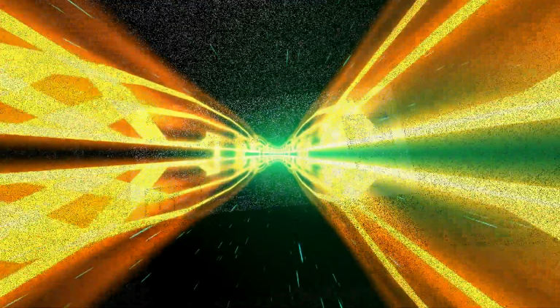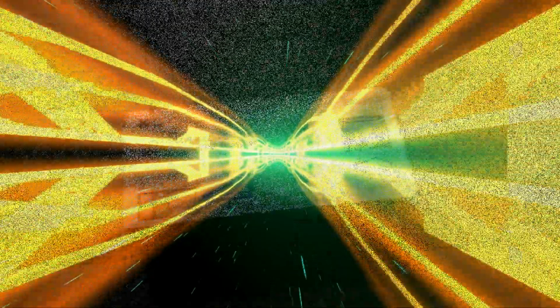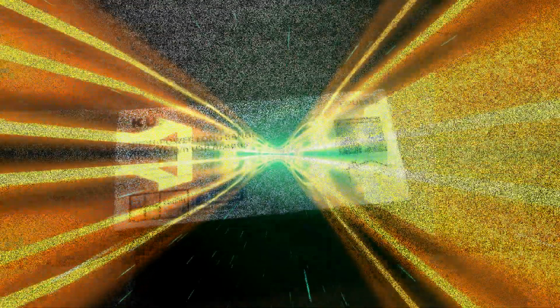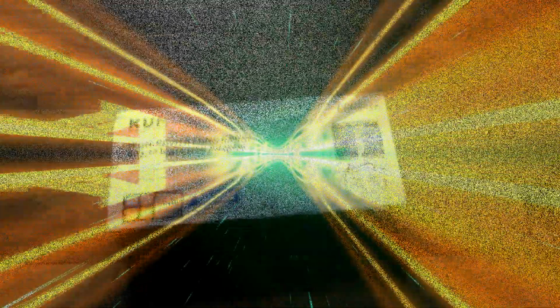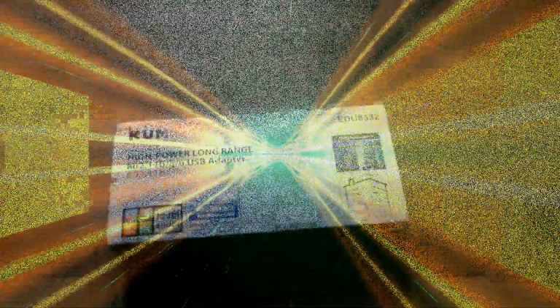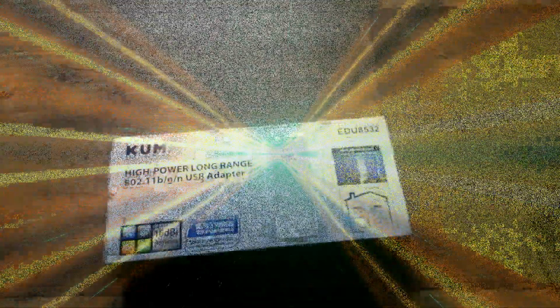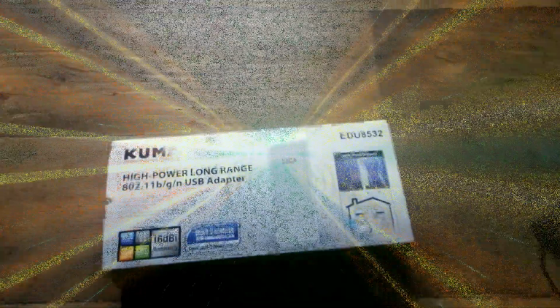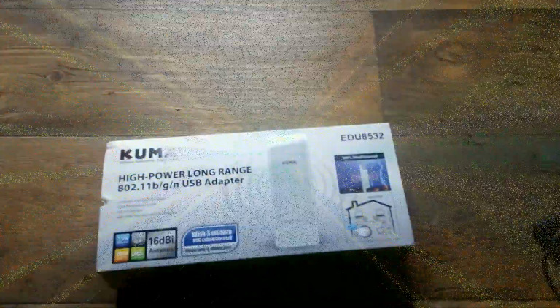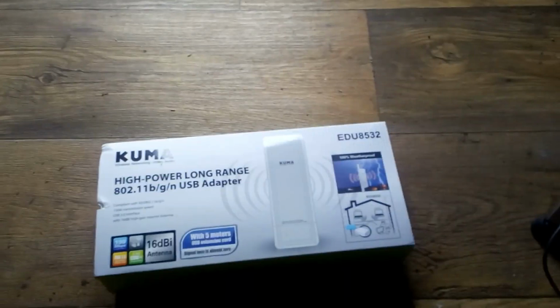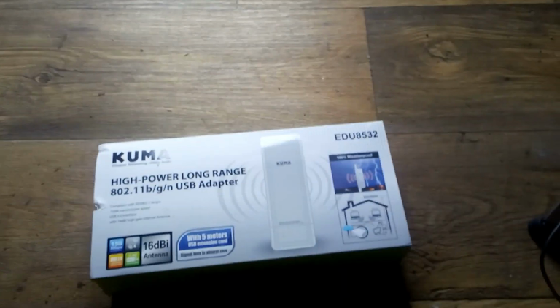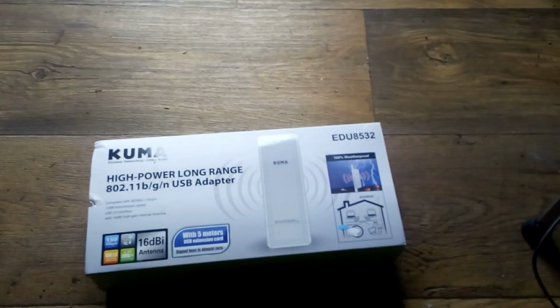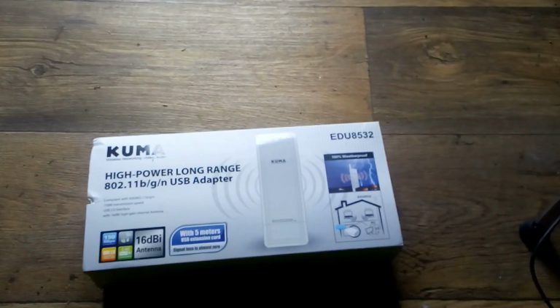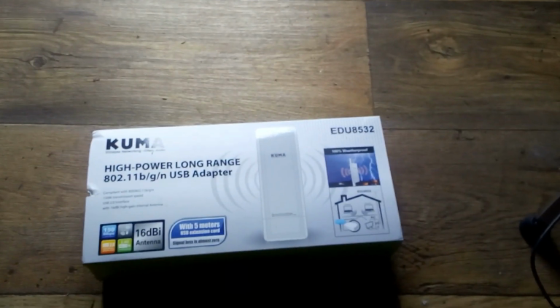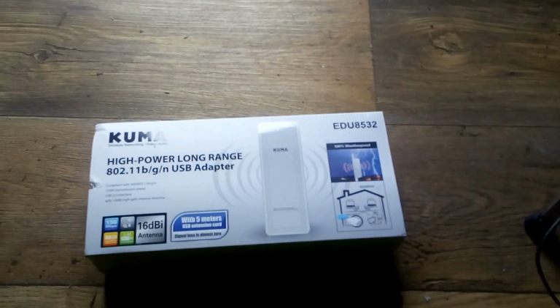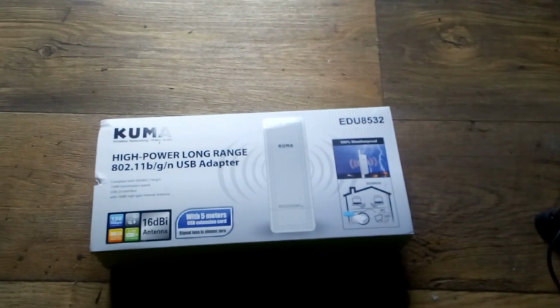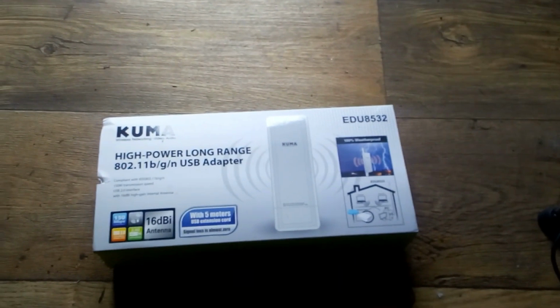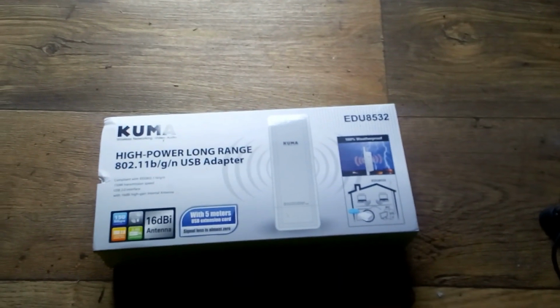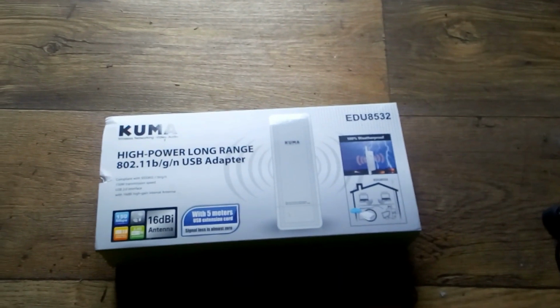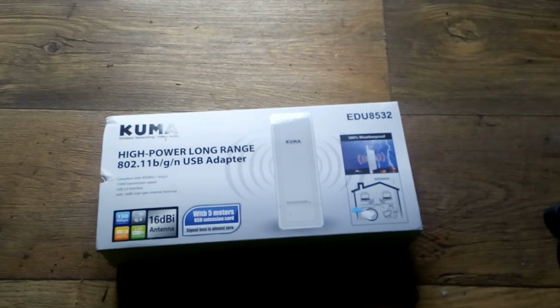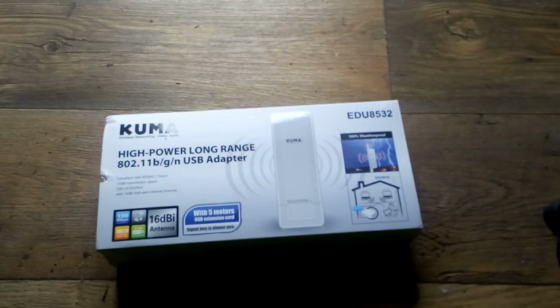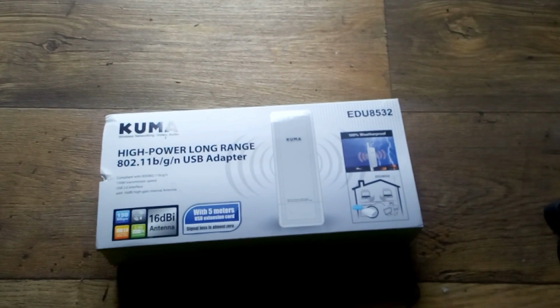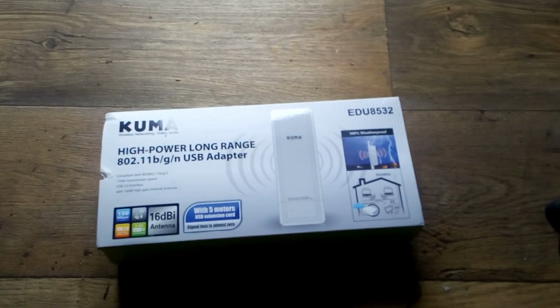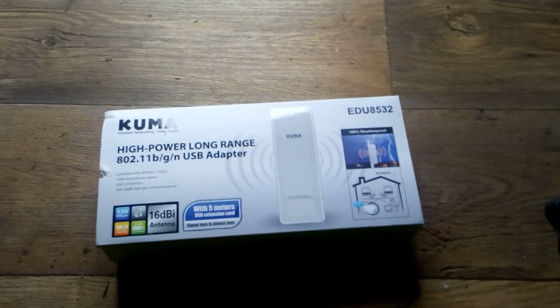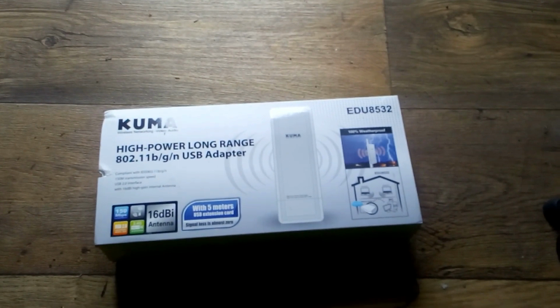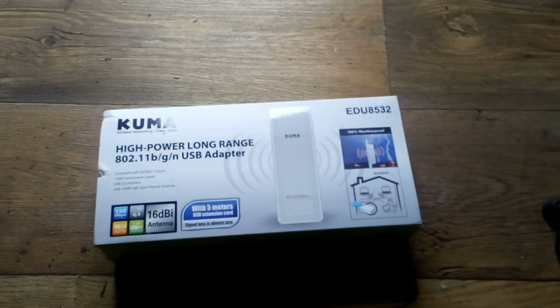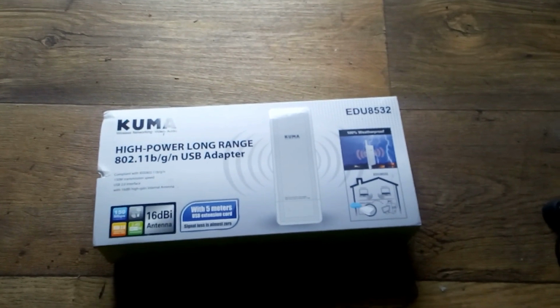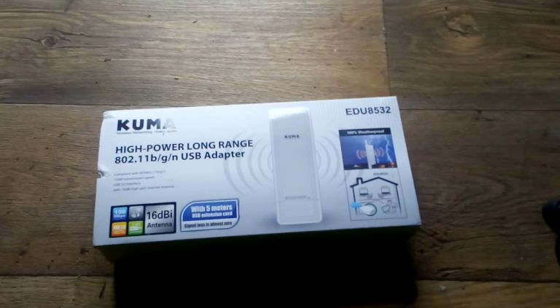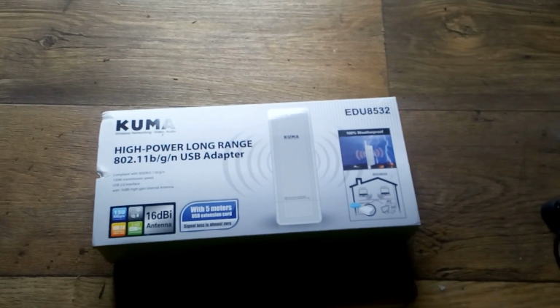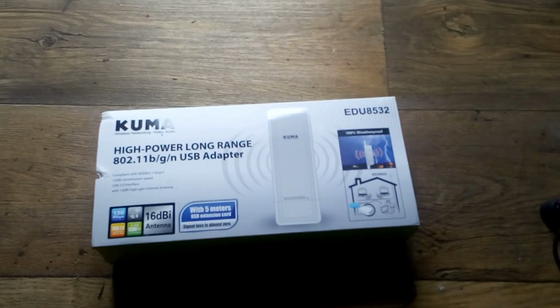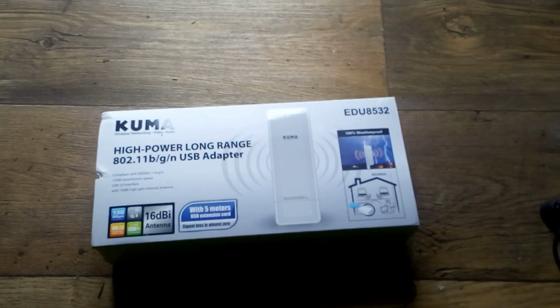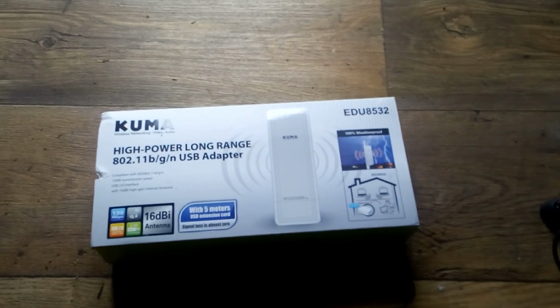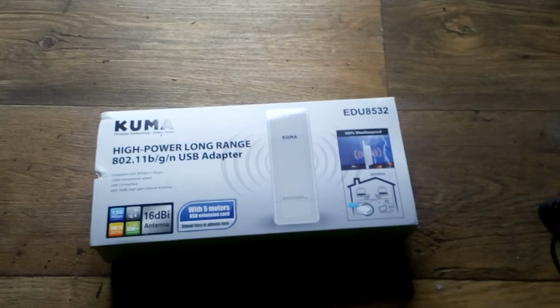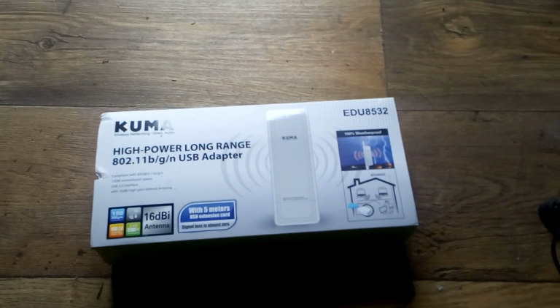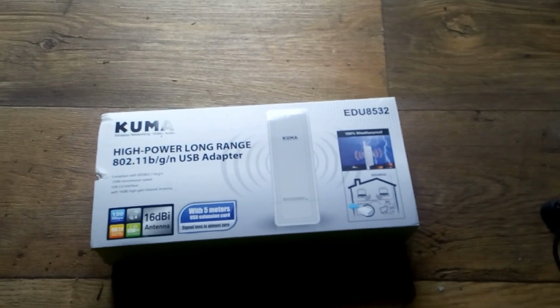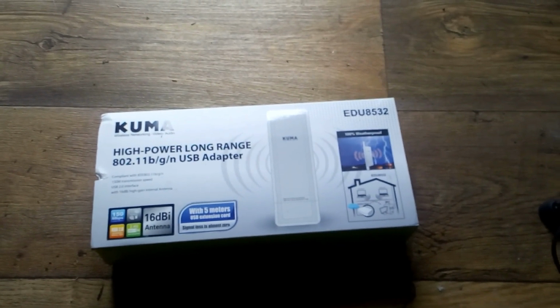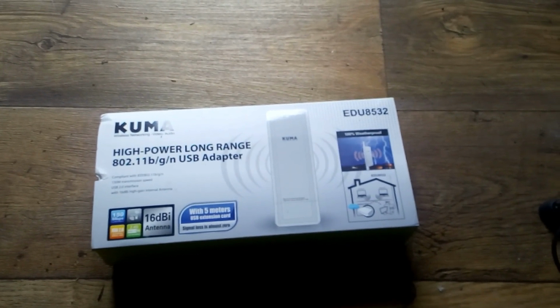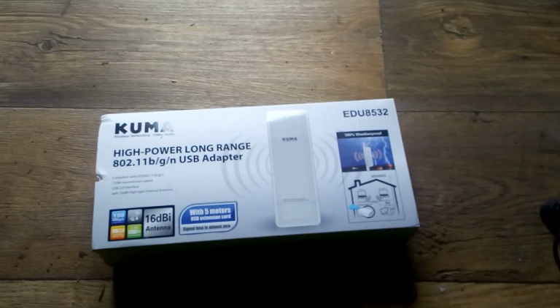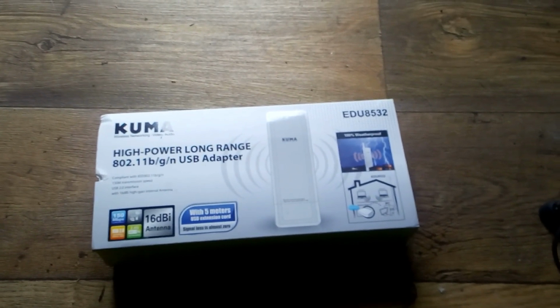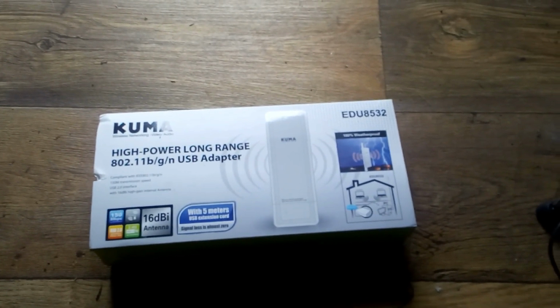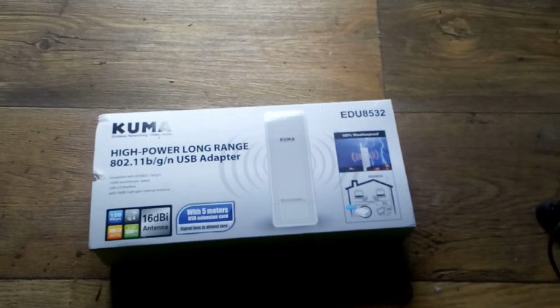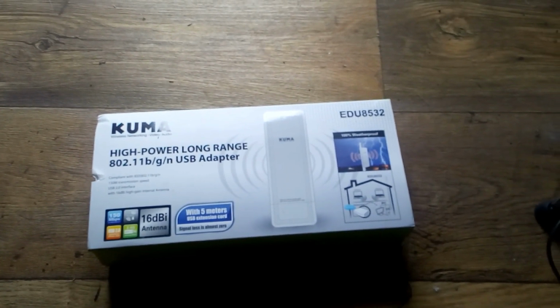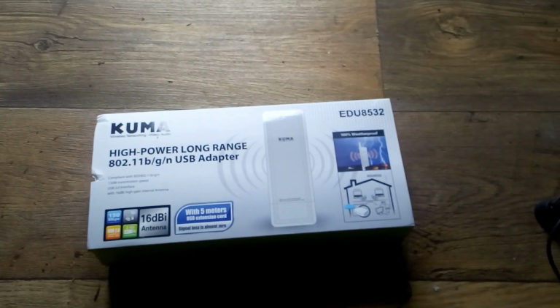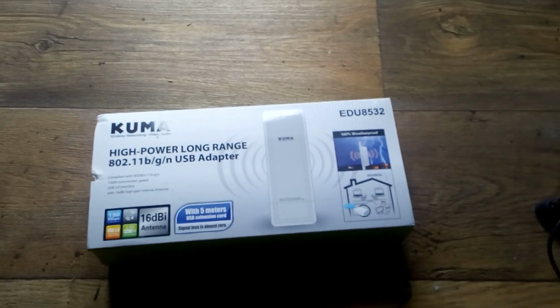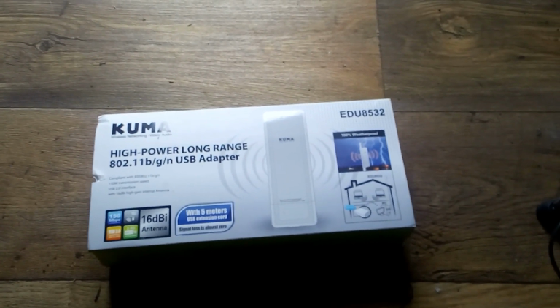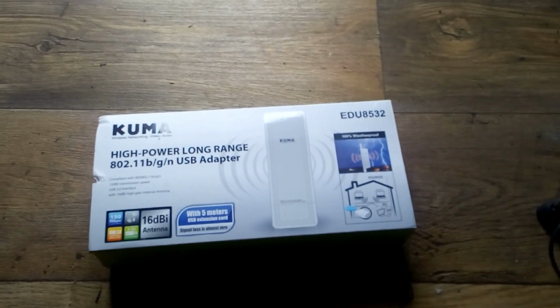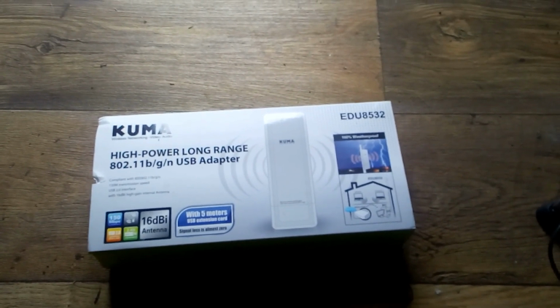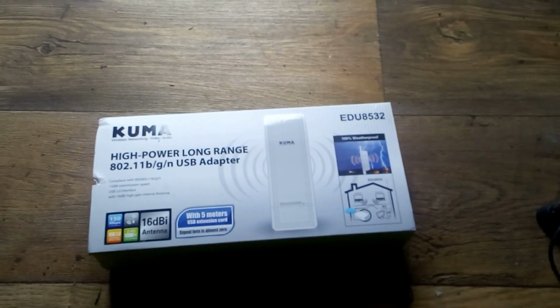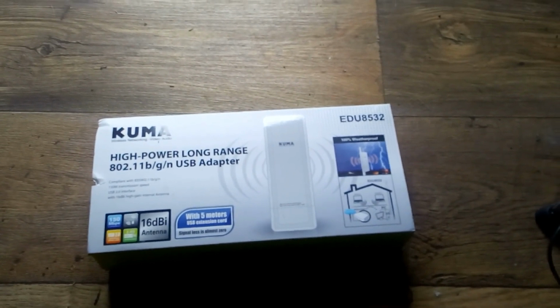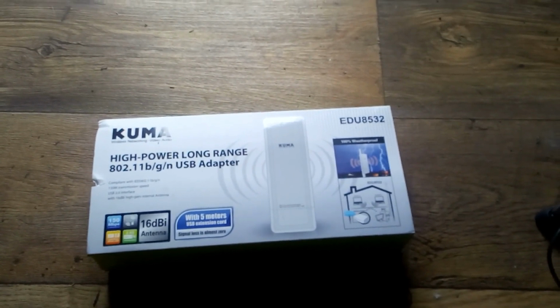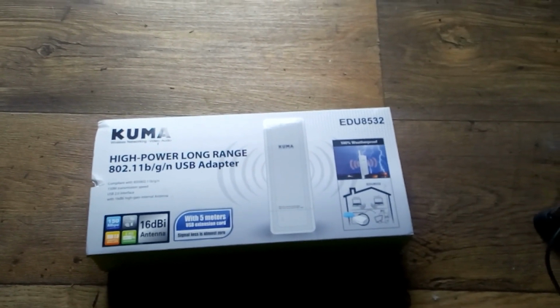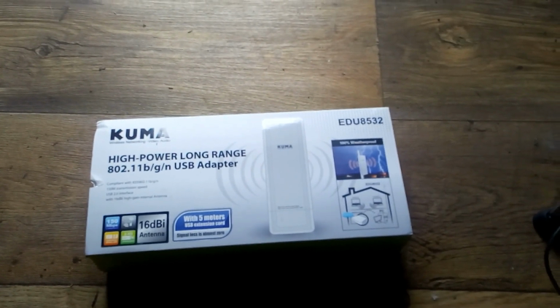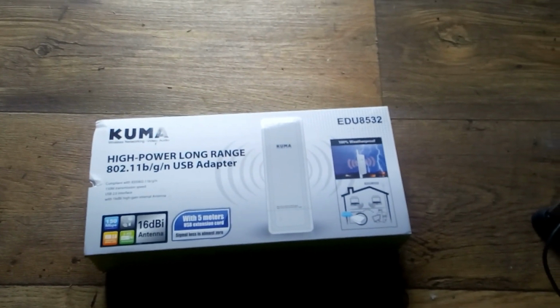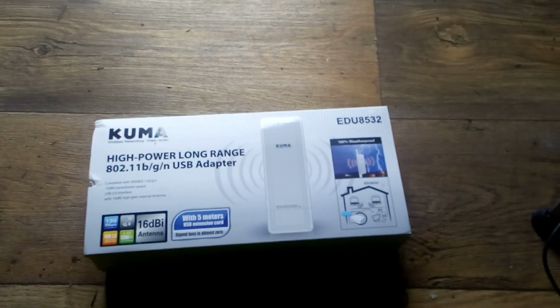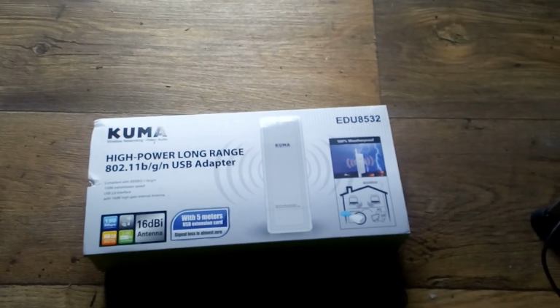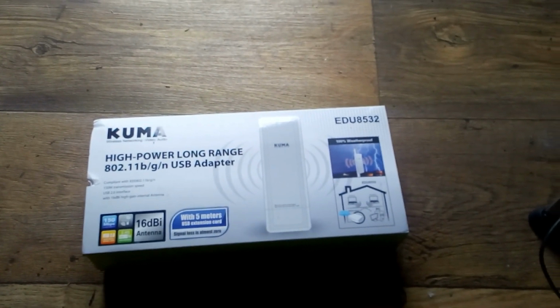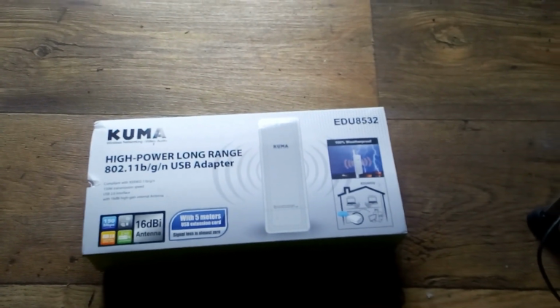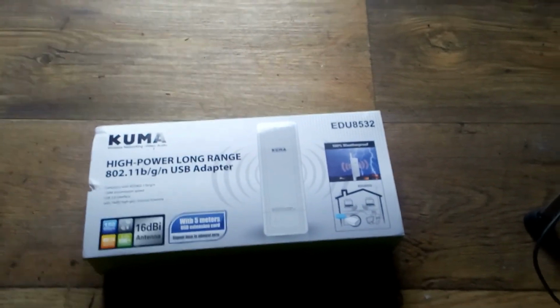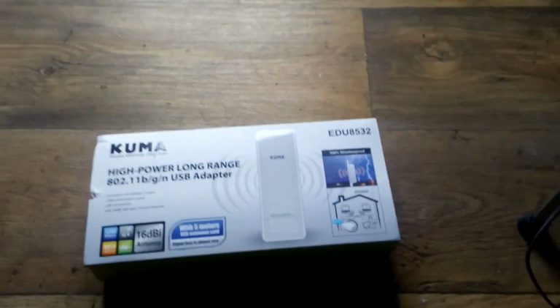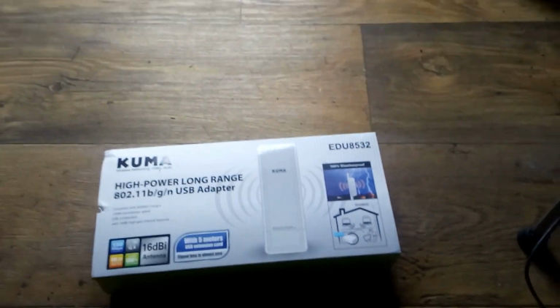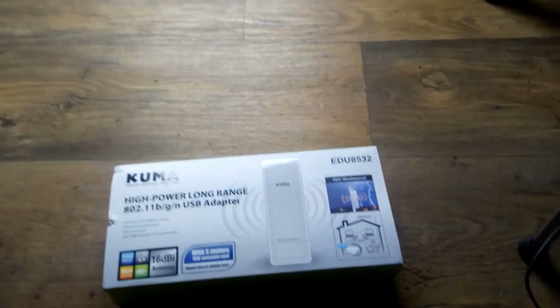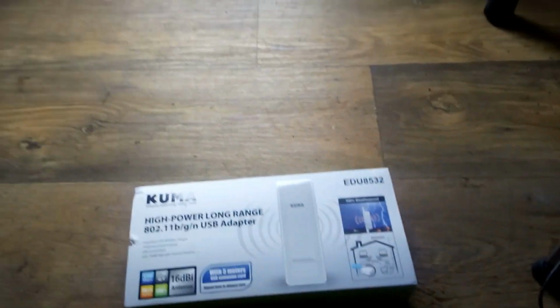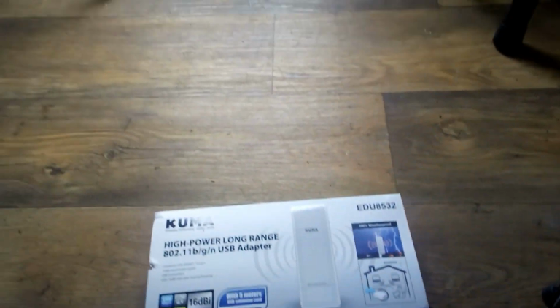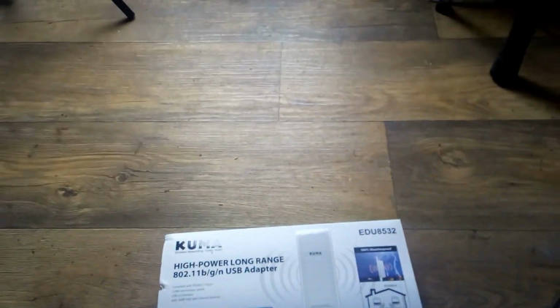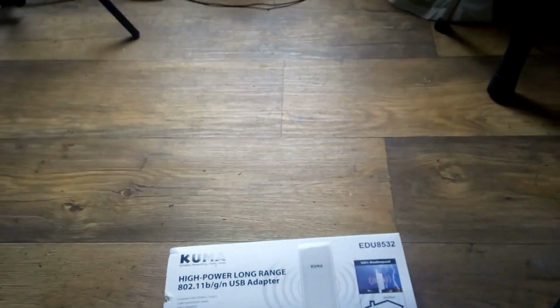Hello YouTube, this is the Kuma APAR Long Range USB Adapter. I'm picking up WiFi with it.